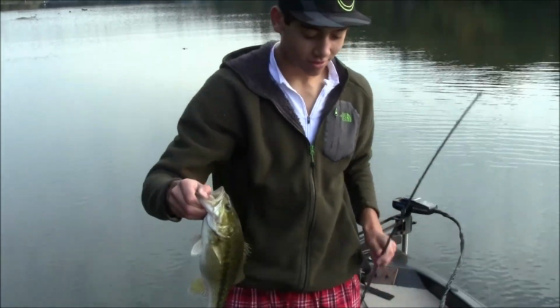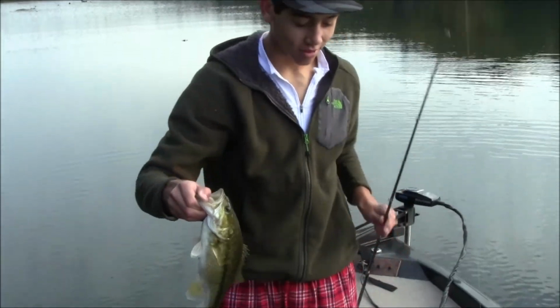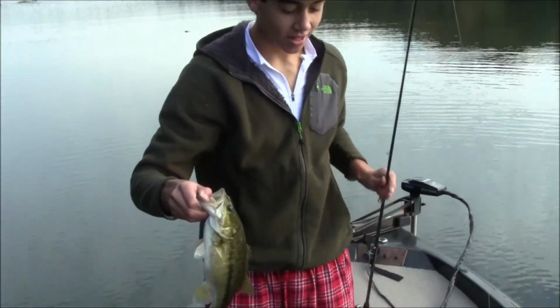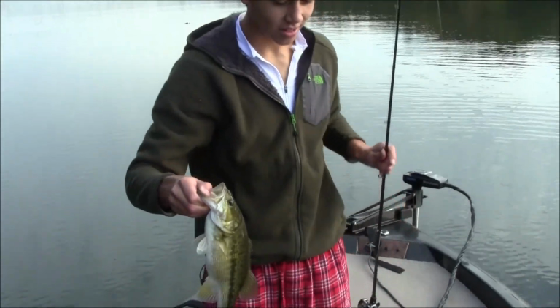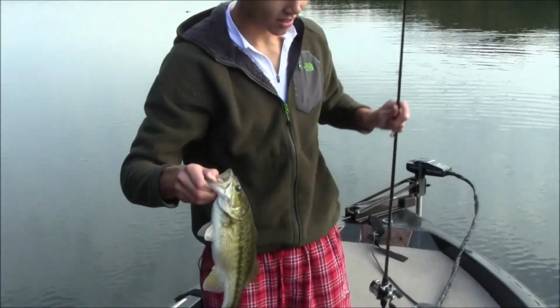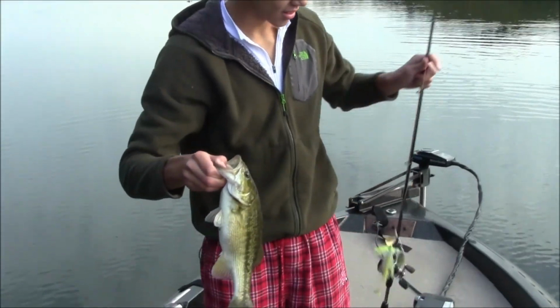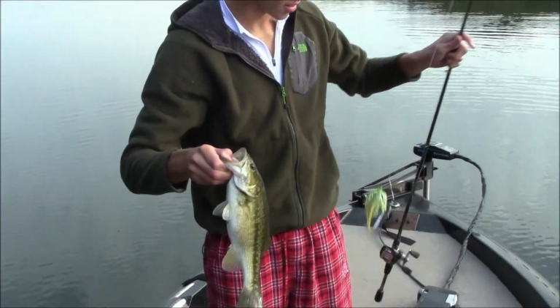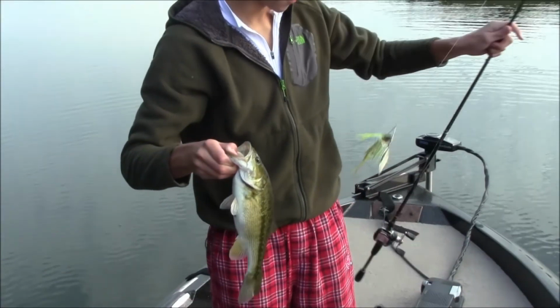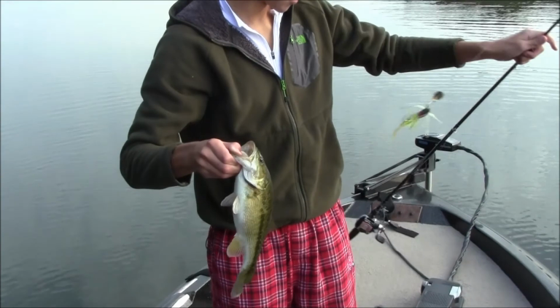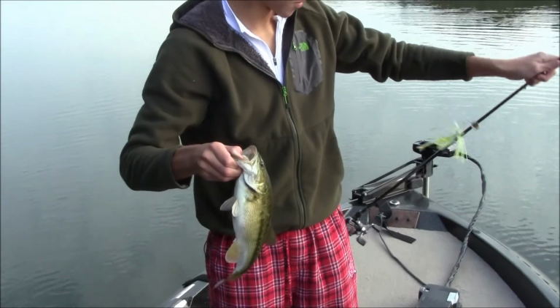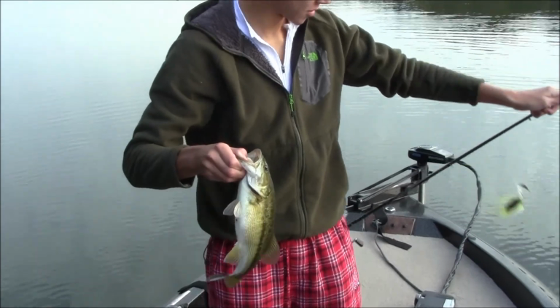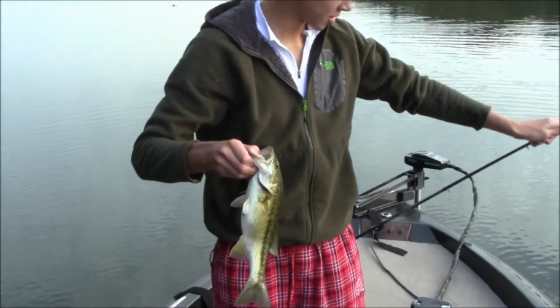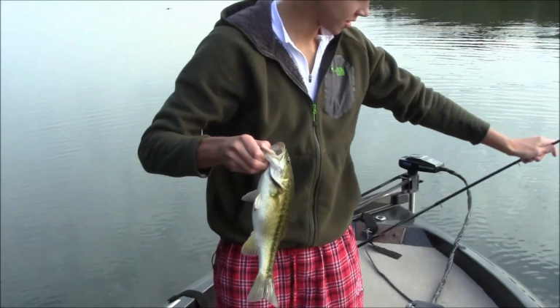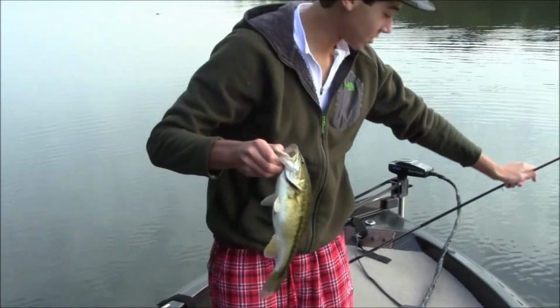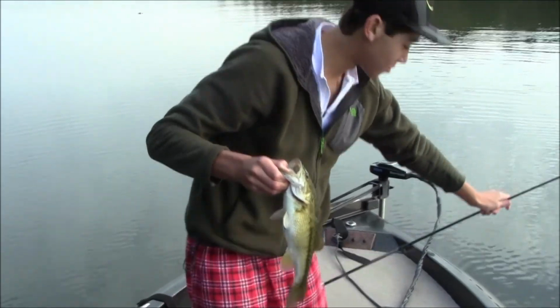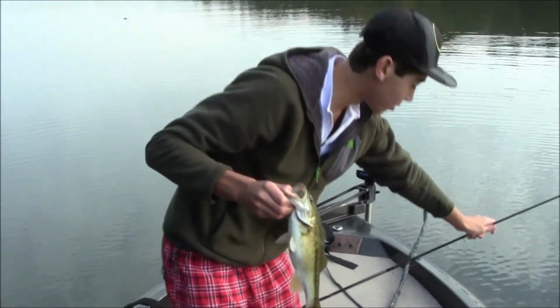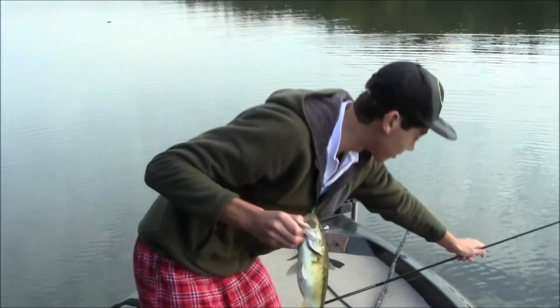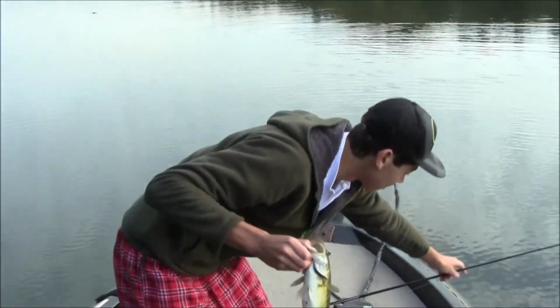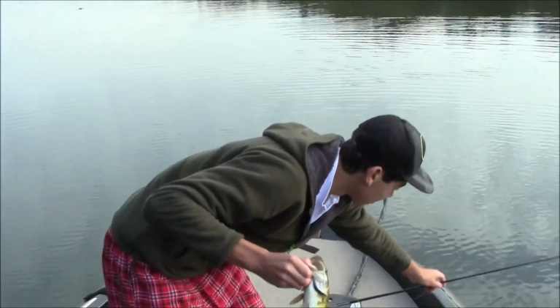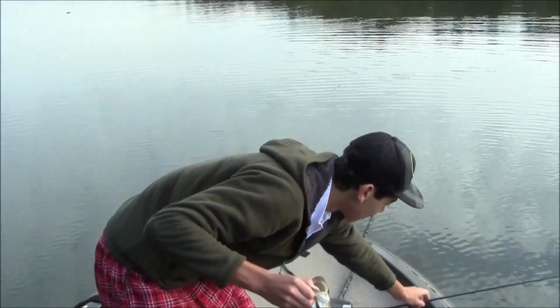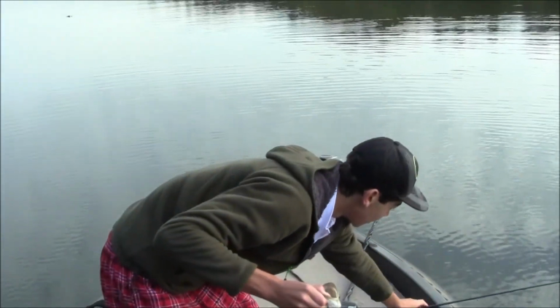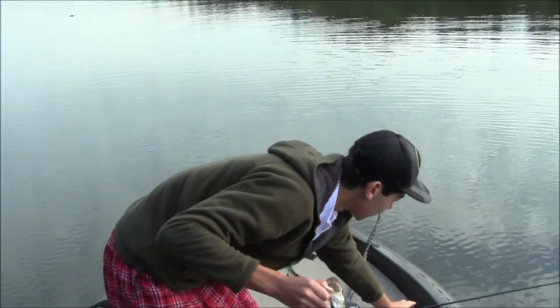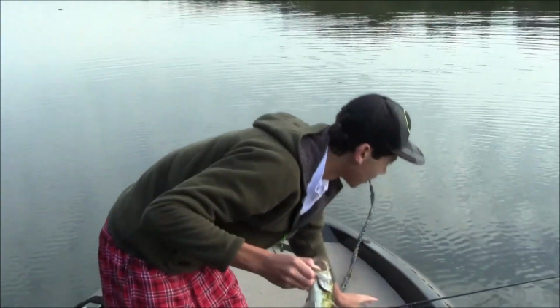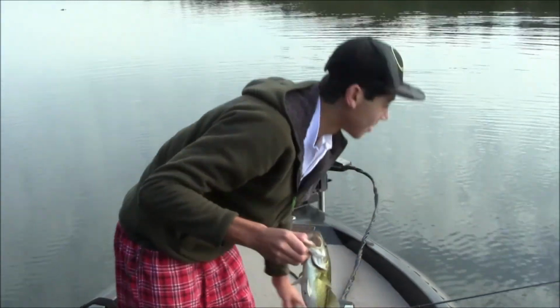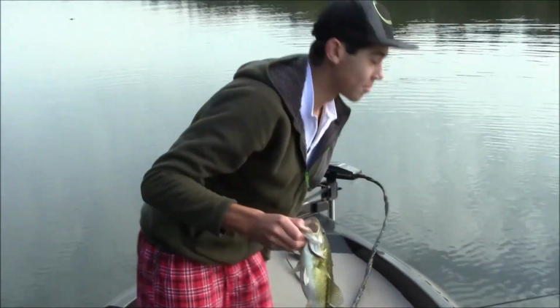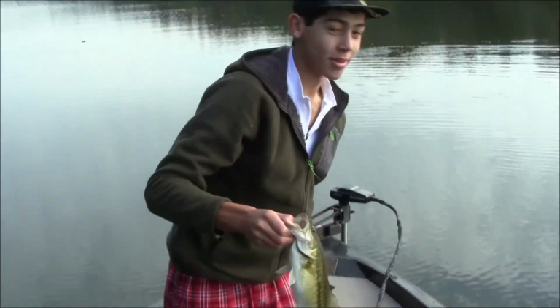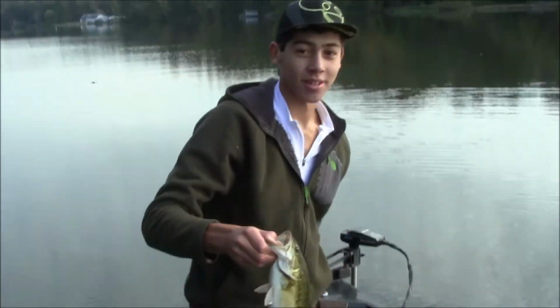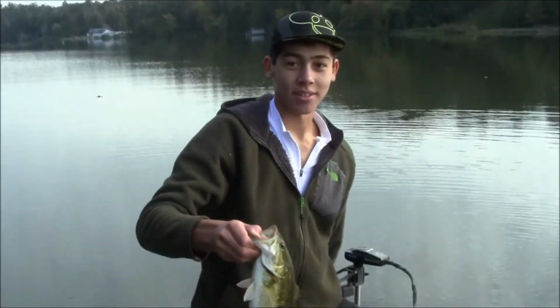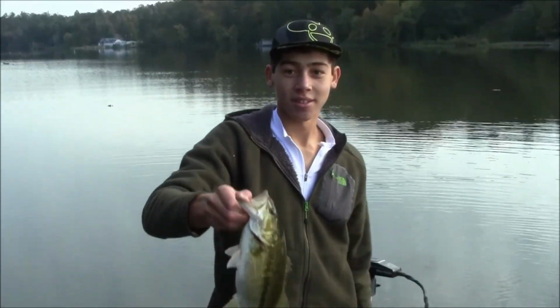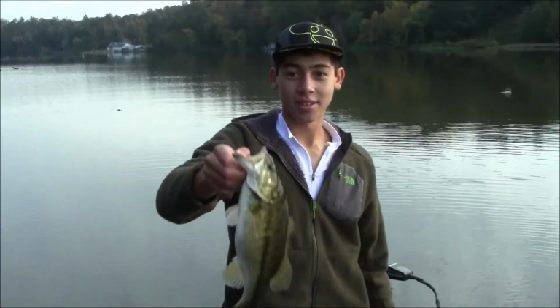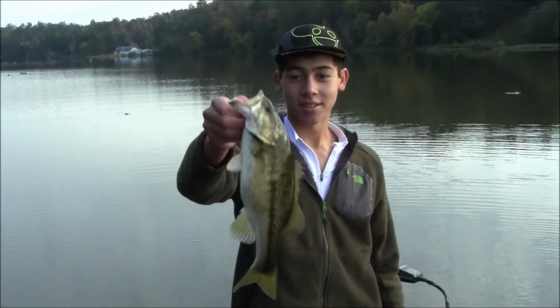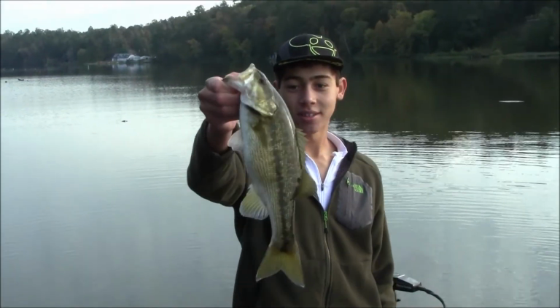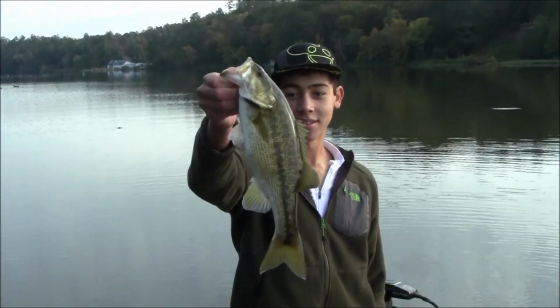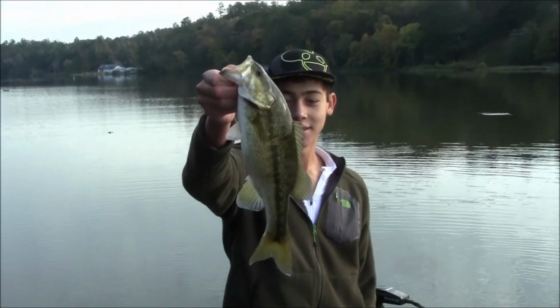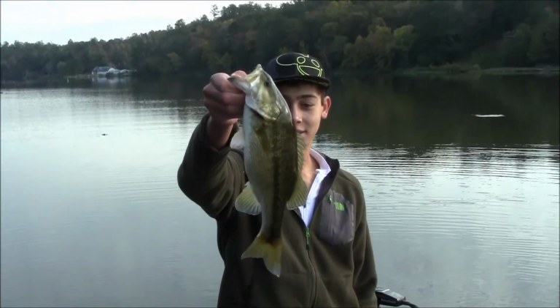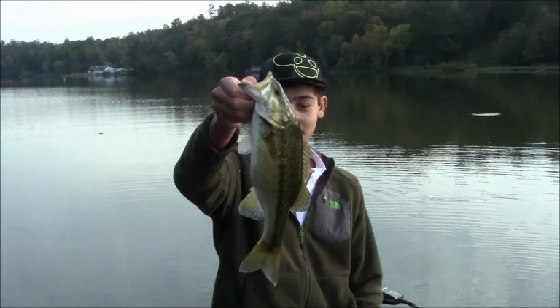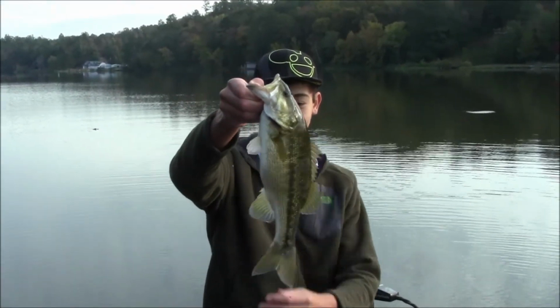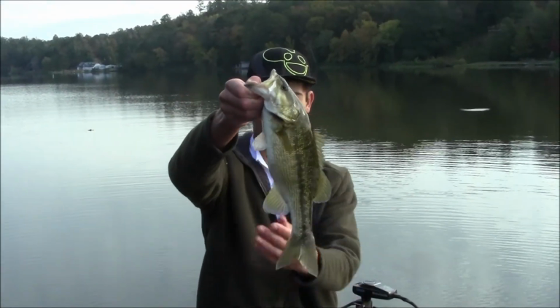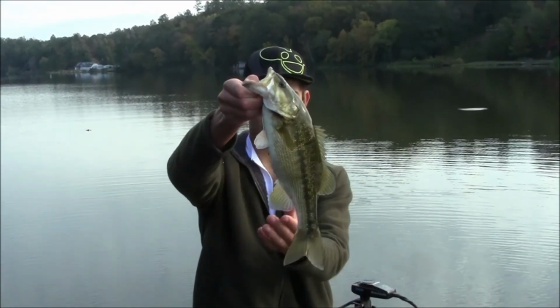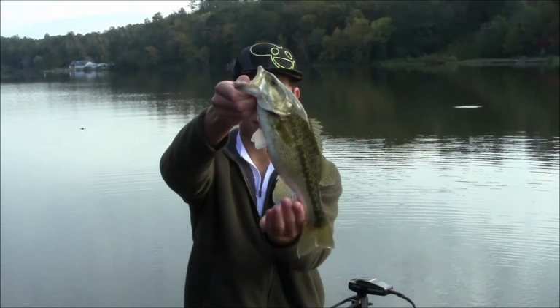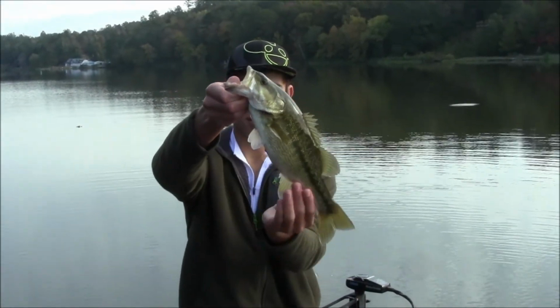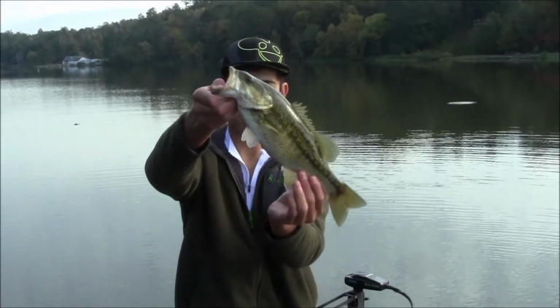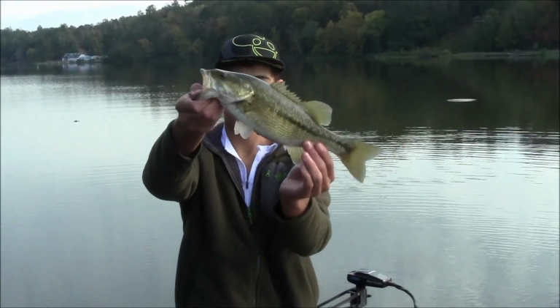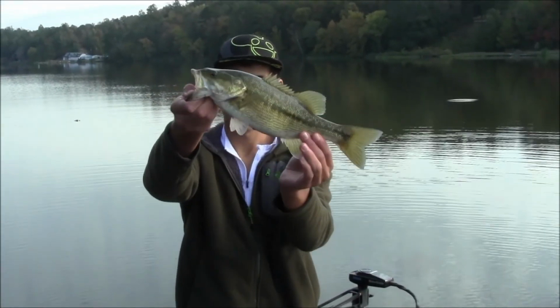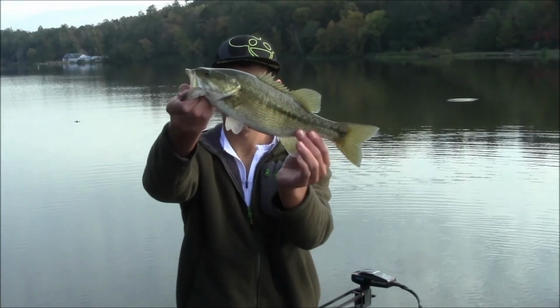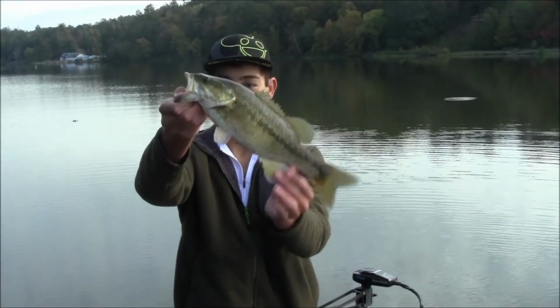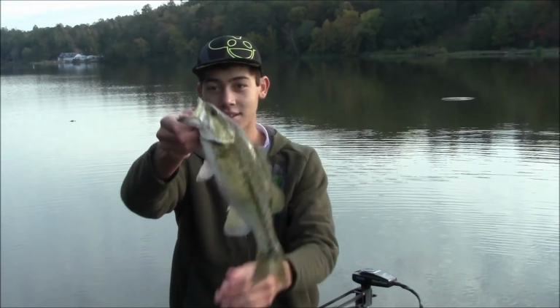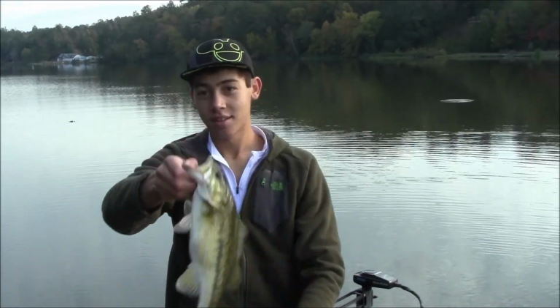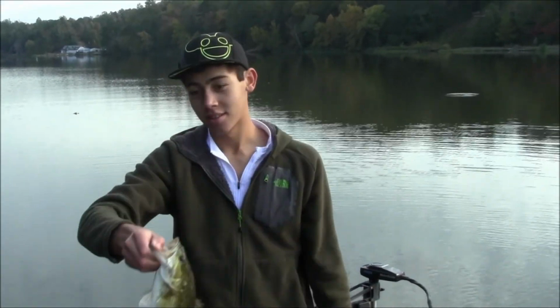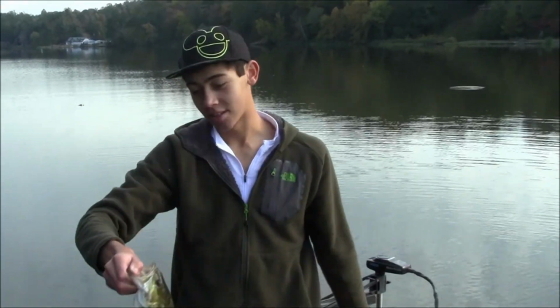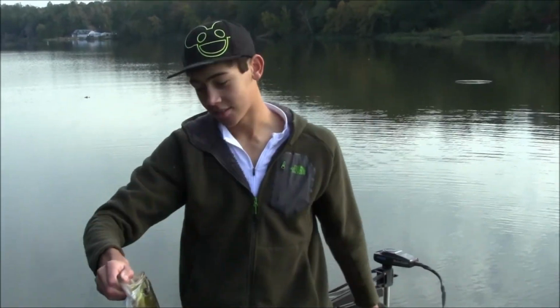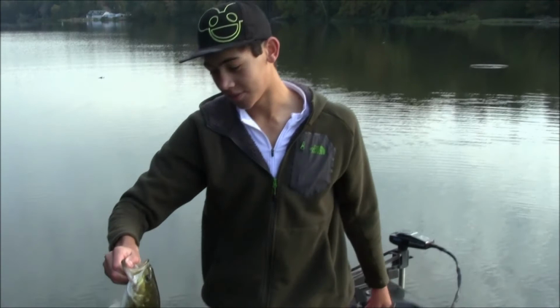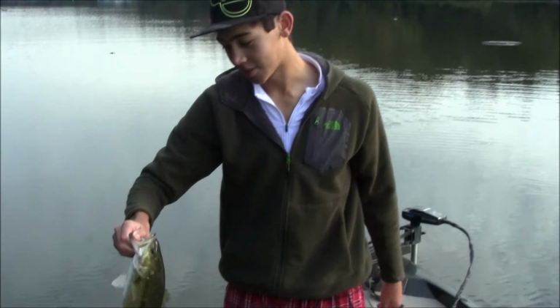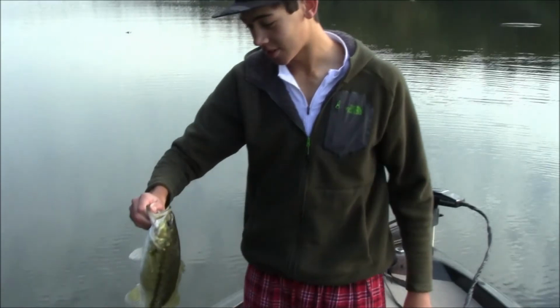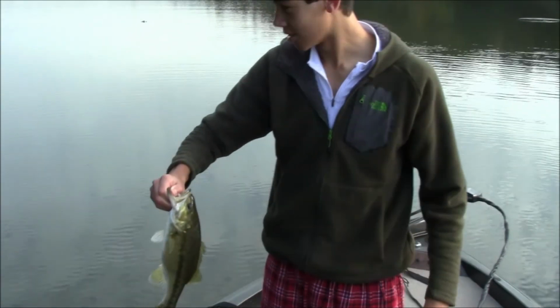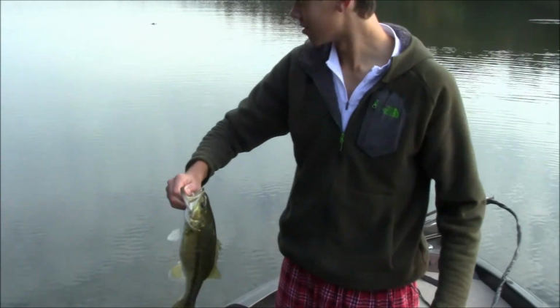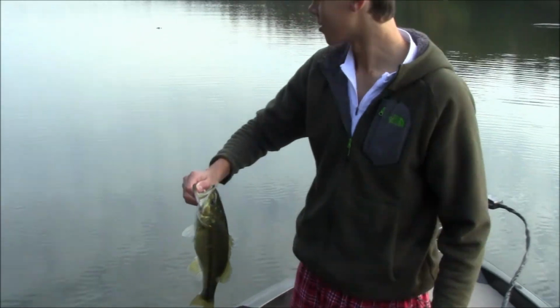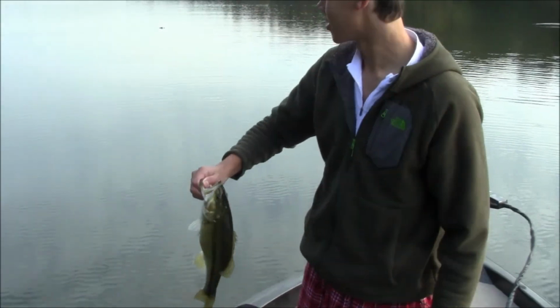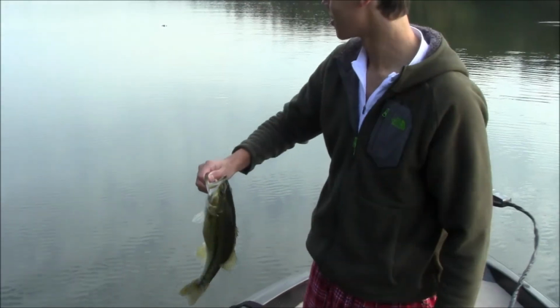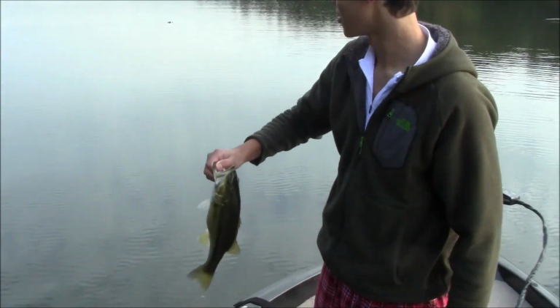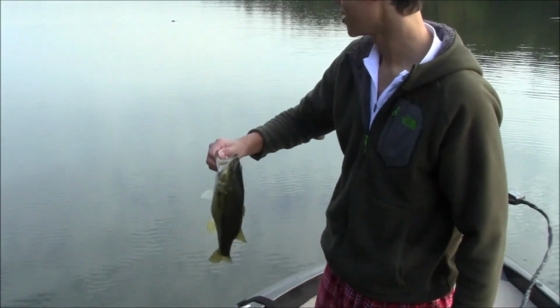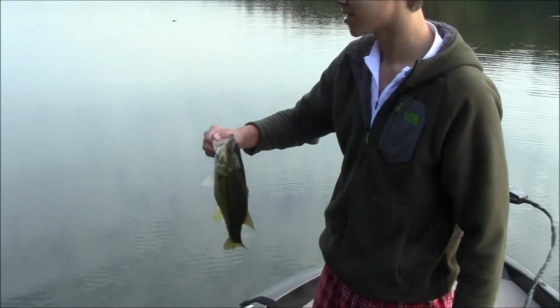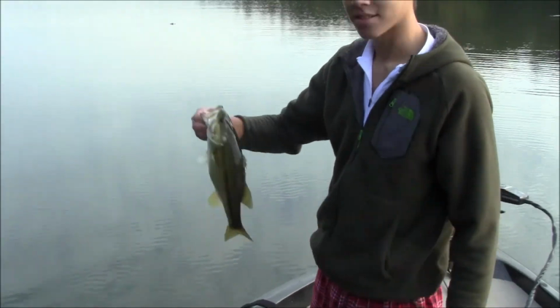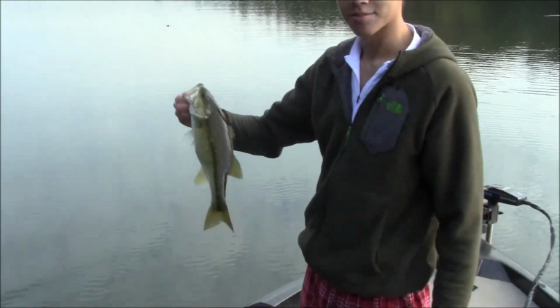Good tournament fish for this lake, well, if you're not fishing against the pros. Nice fish - we'll get the release on him.